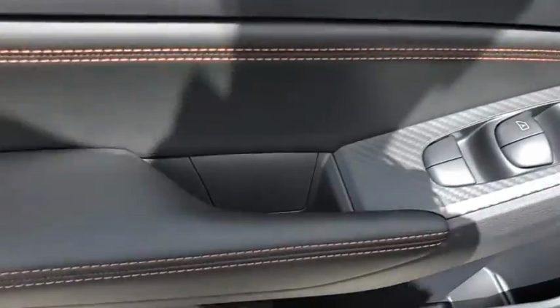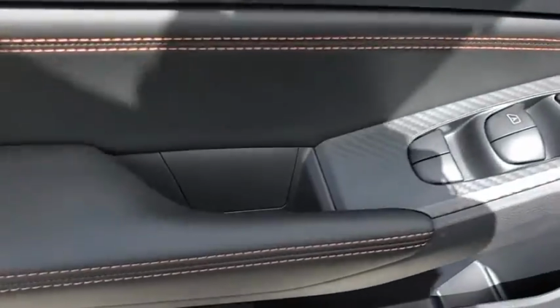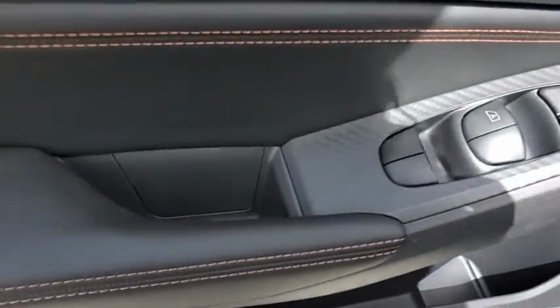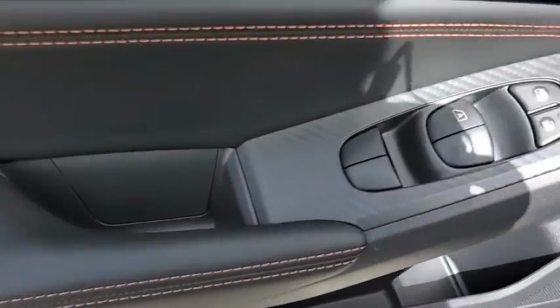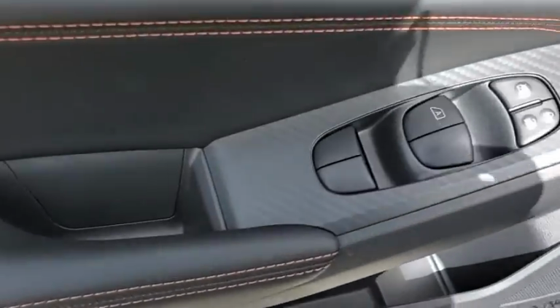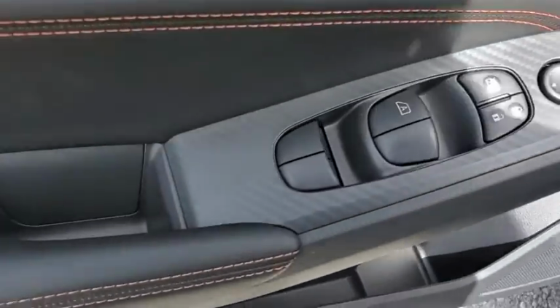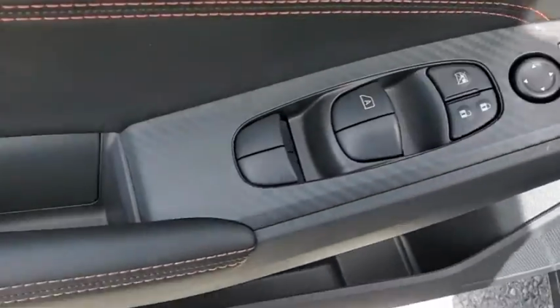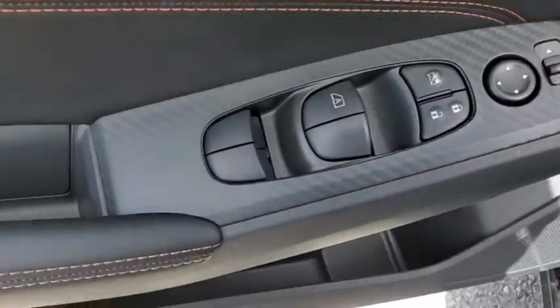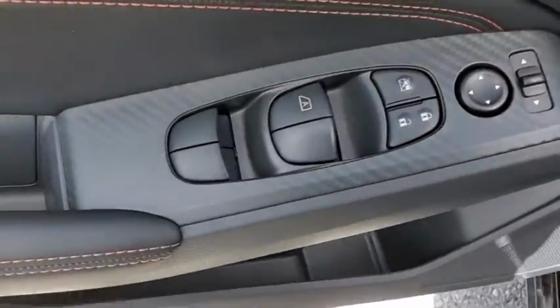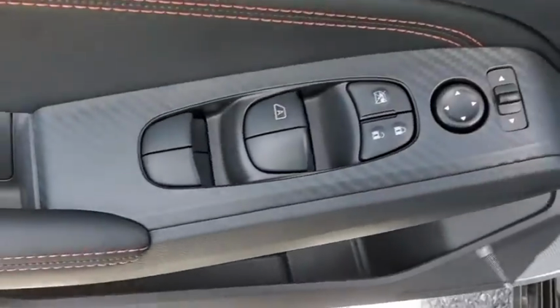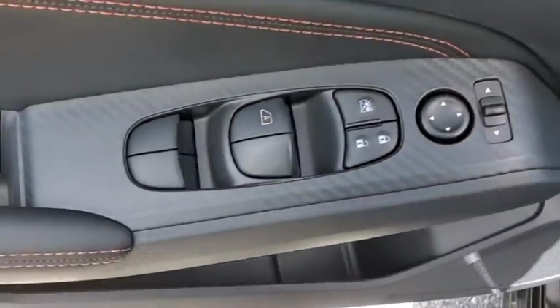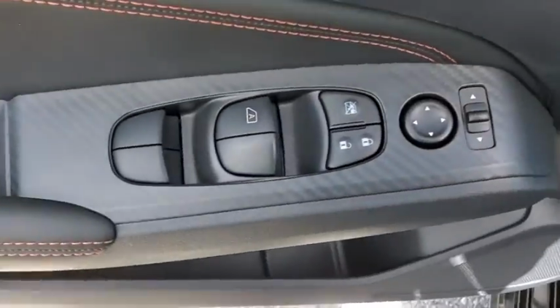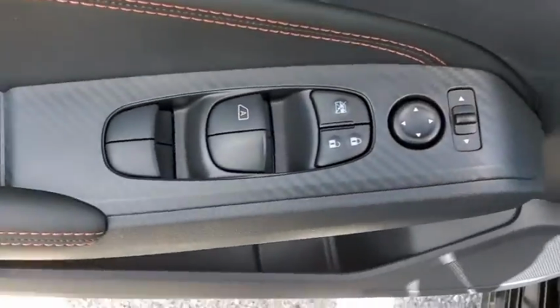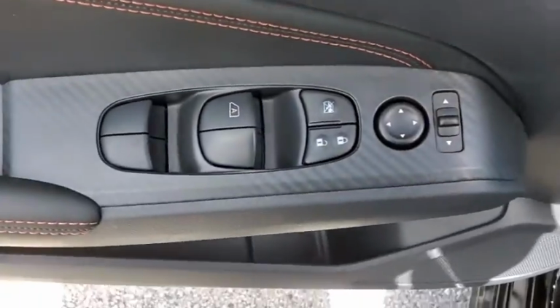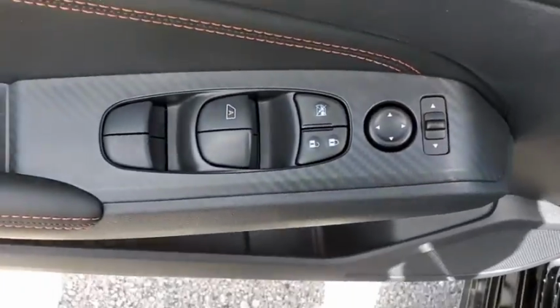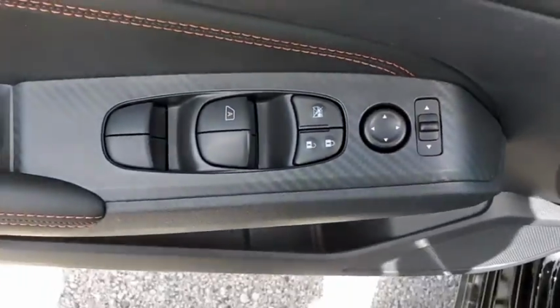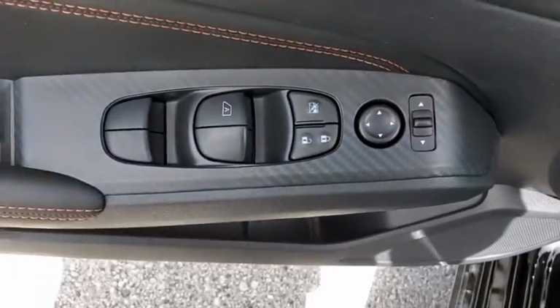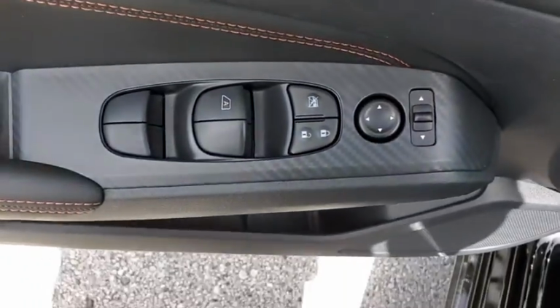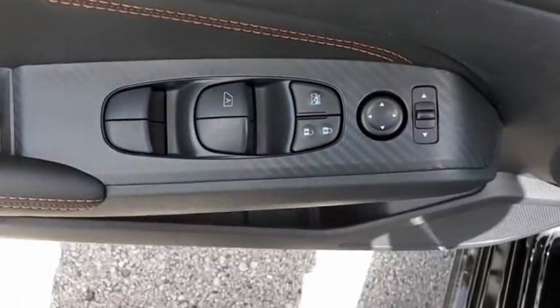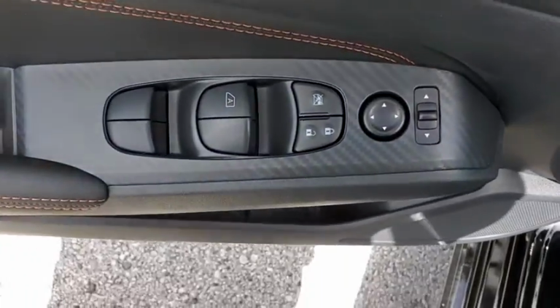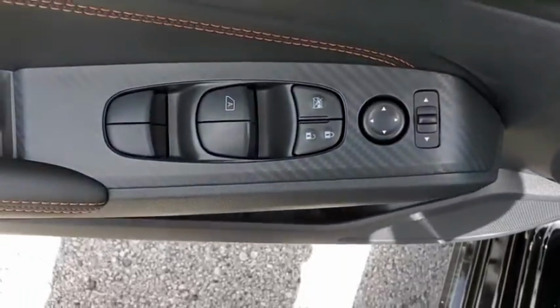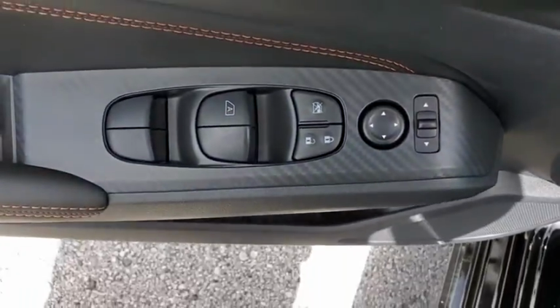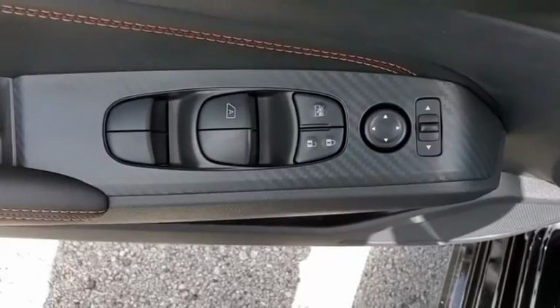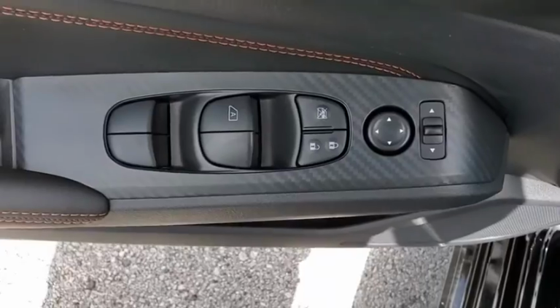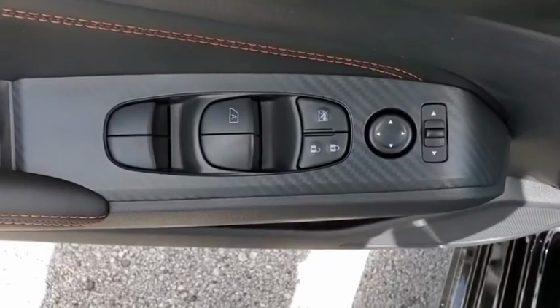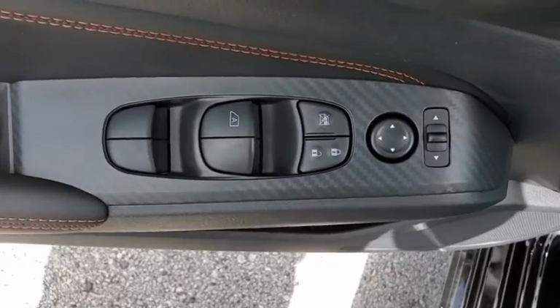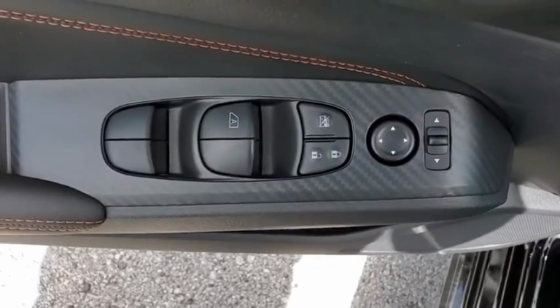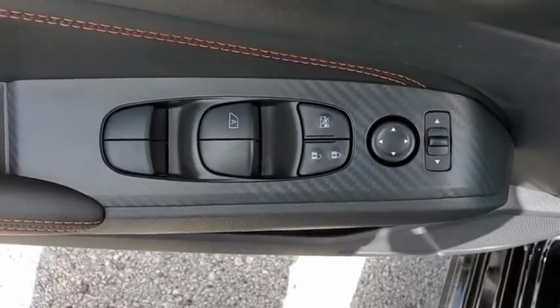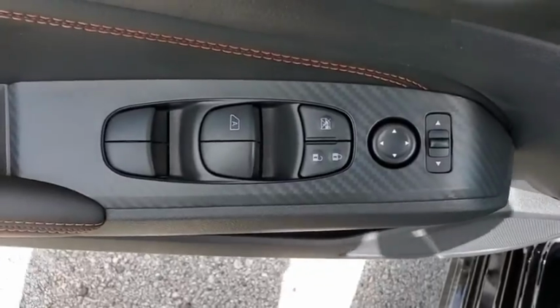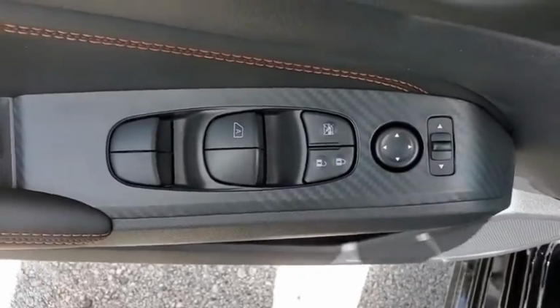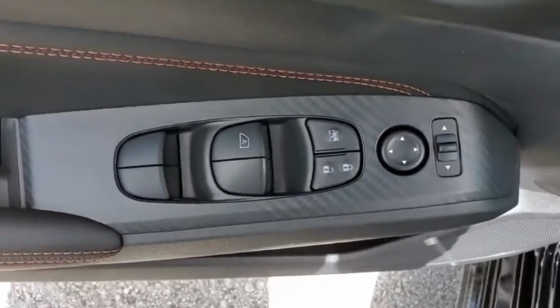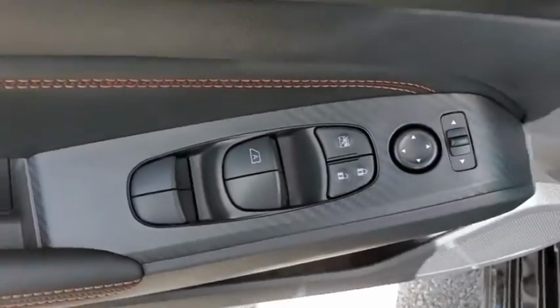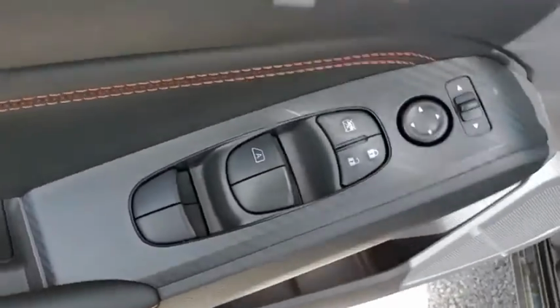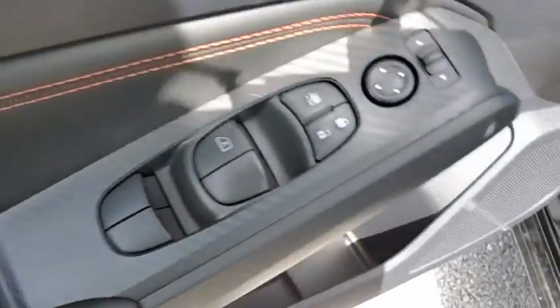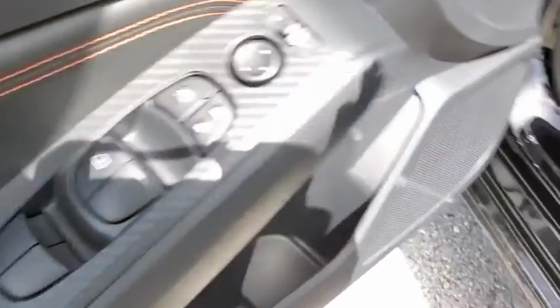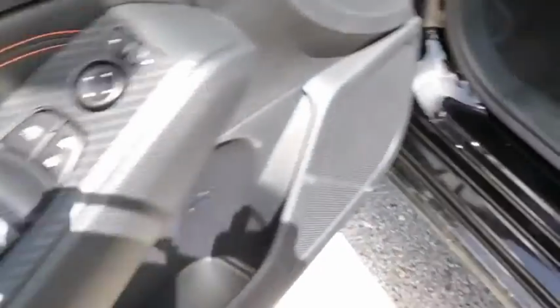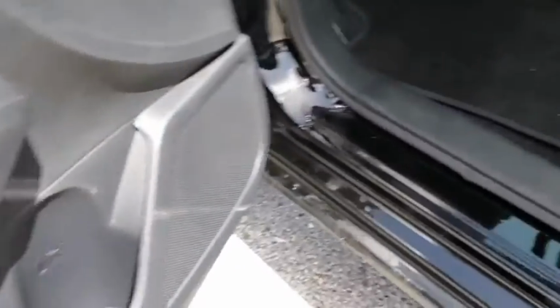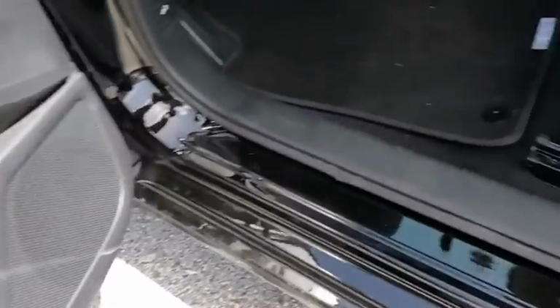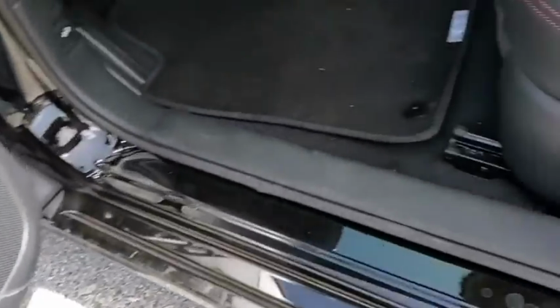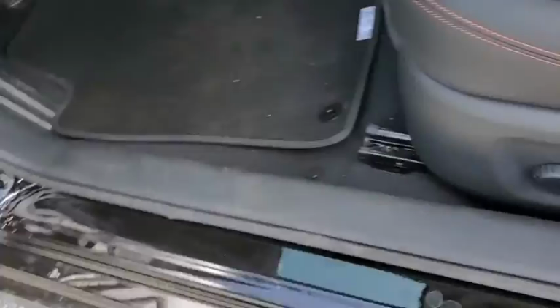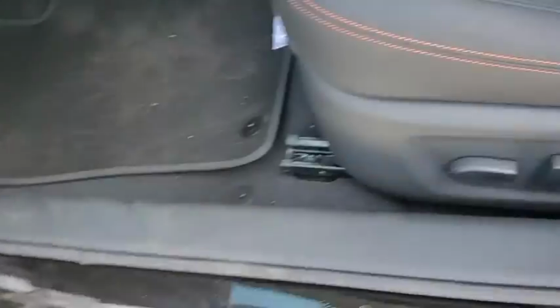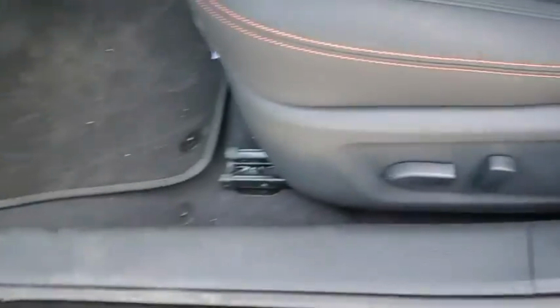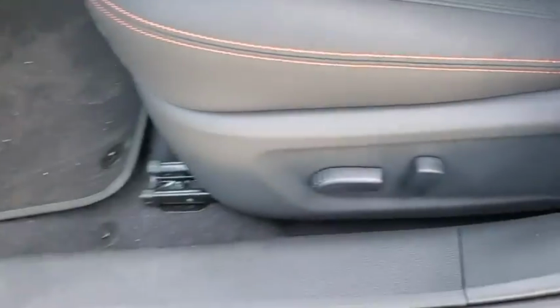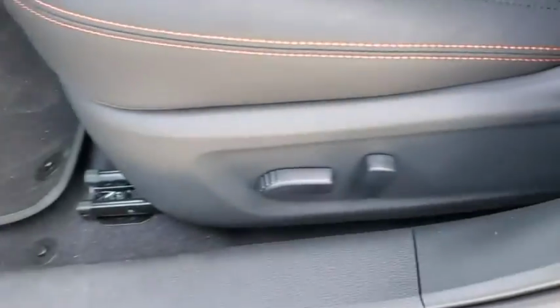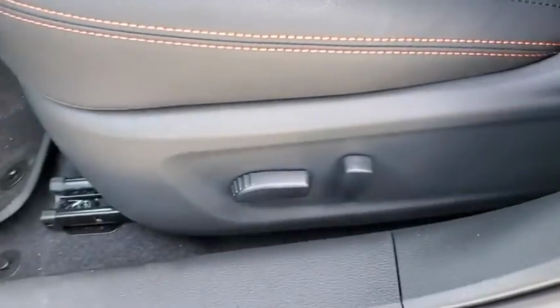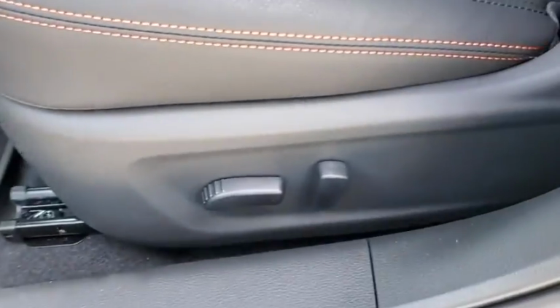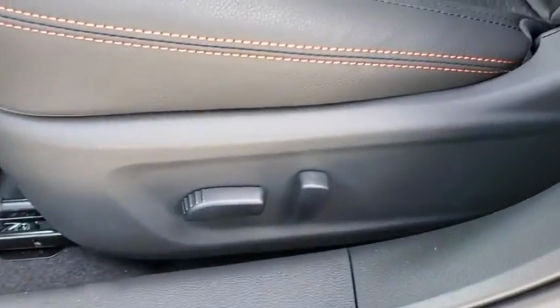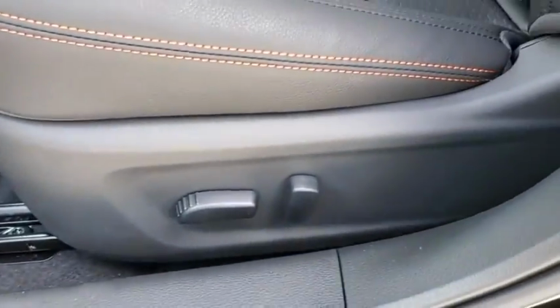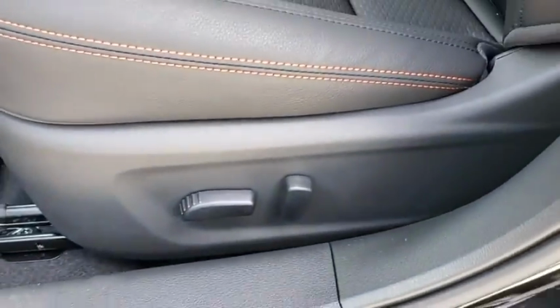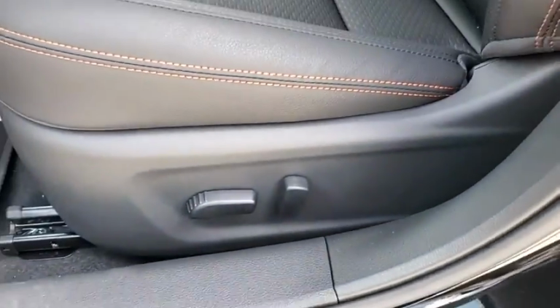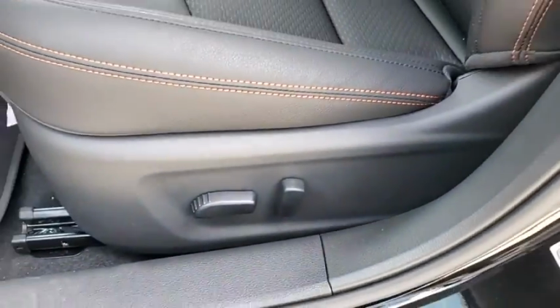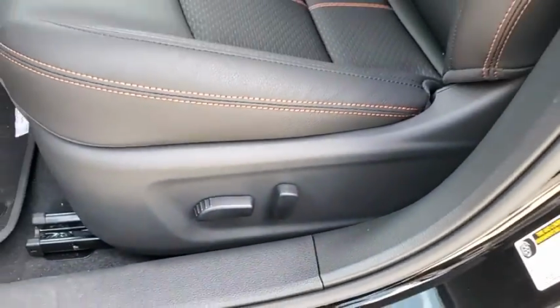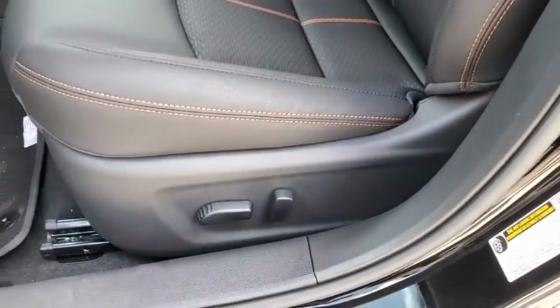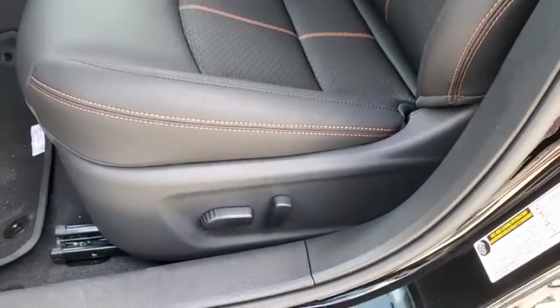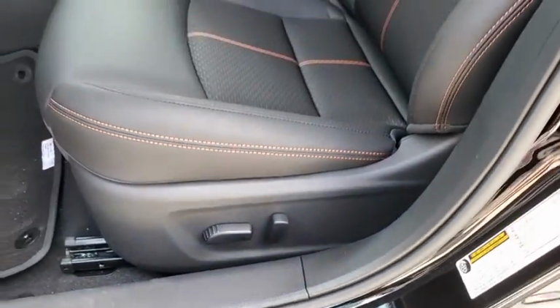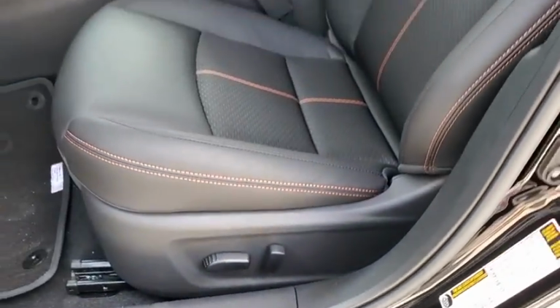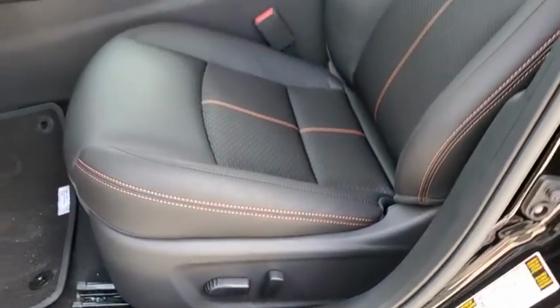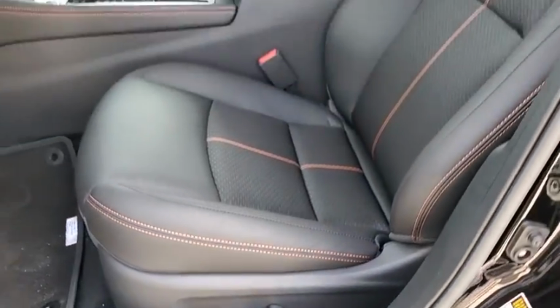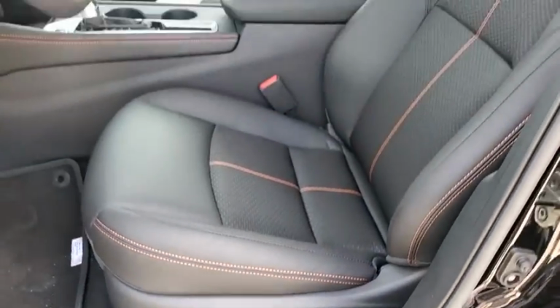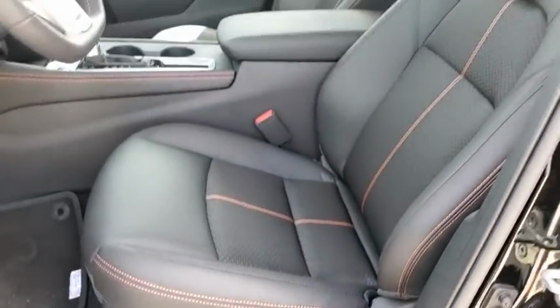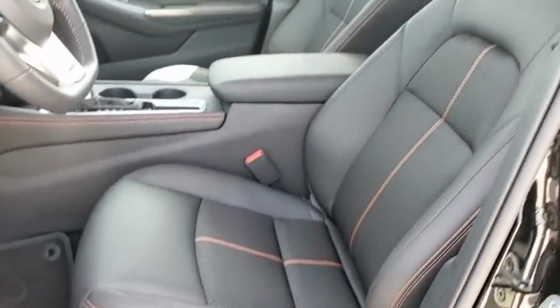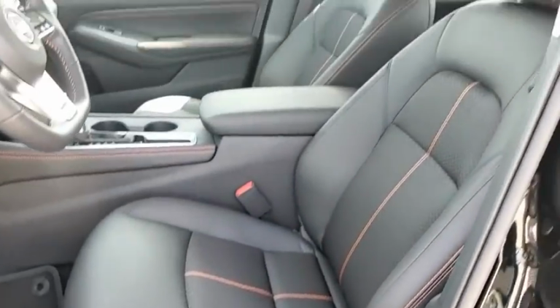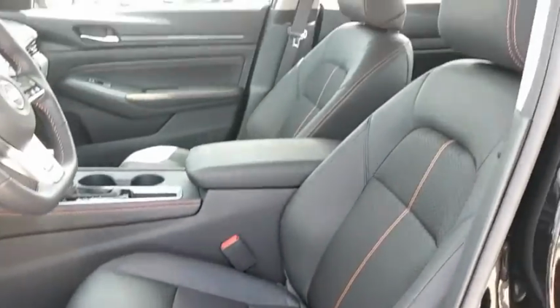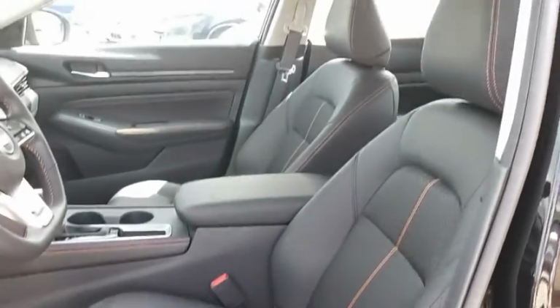Remote keyless entry, front reading lamps, front bucket seats, power driver's seat, tilt steering wheel, driver vanity mirror.